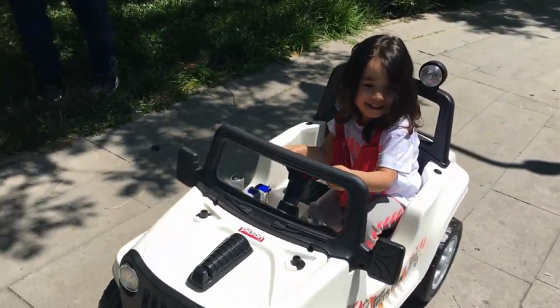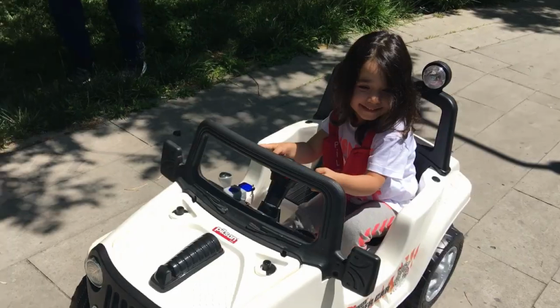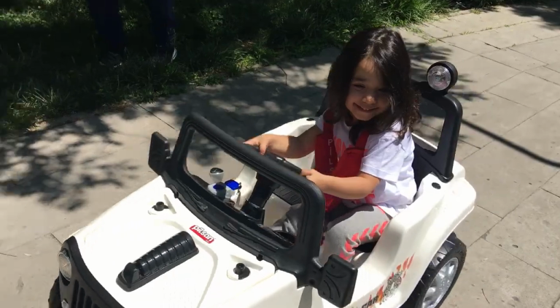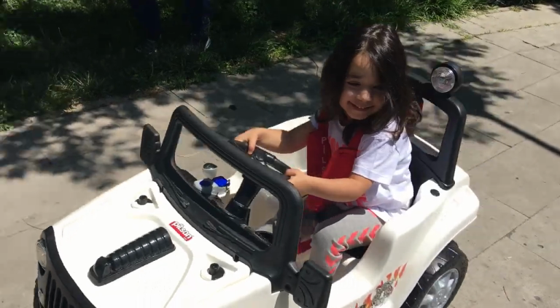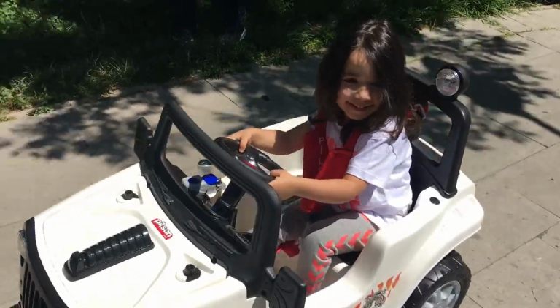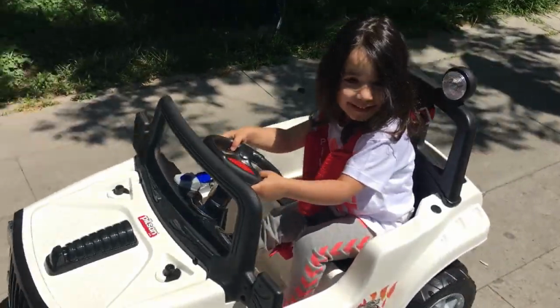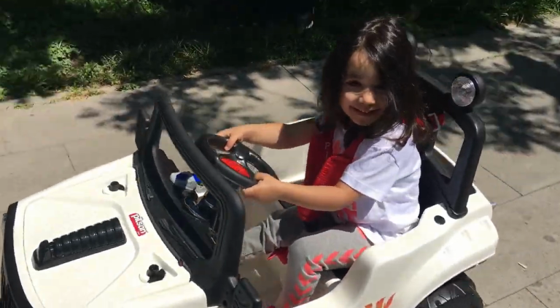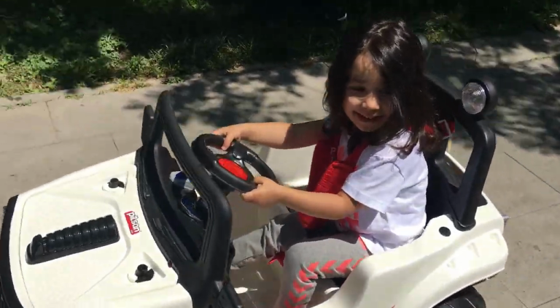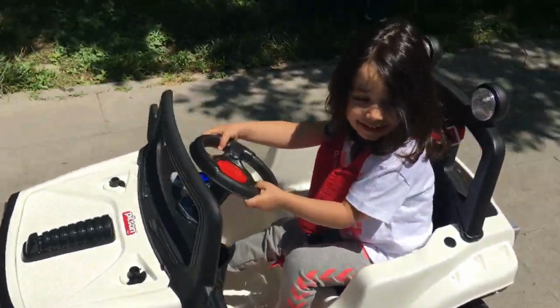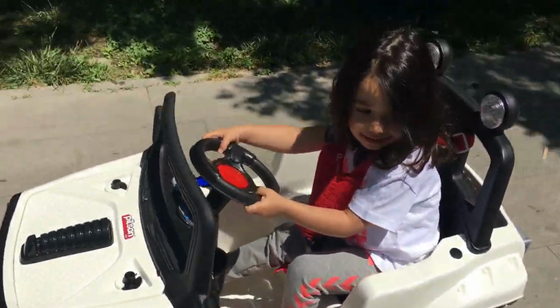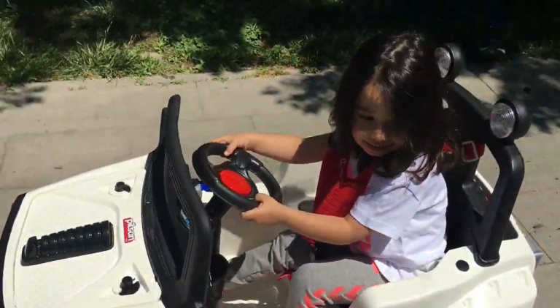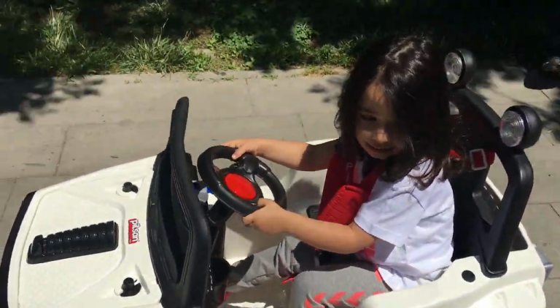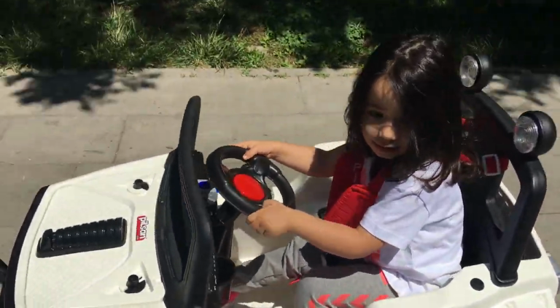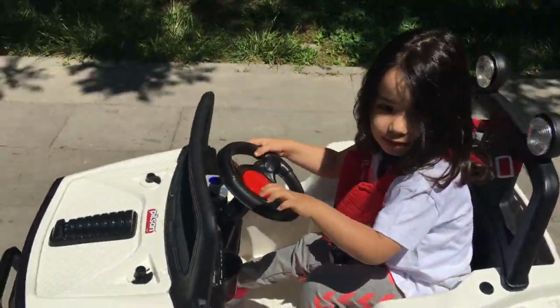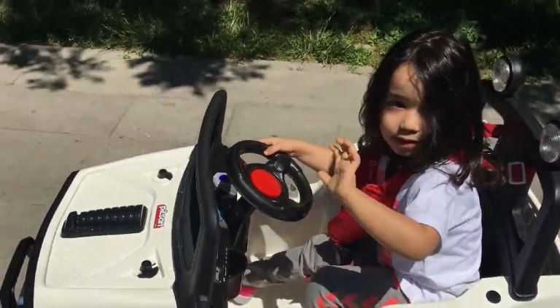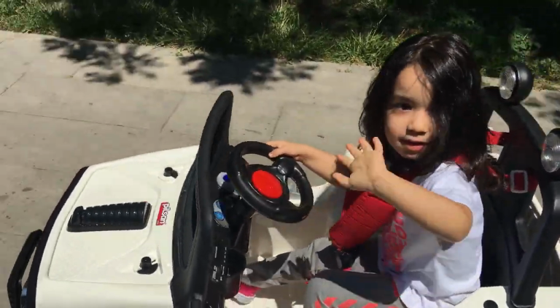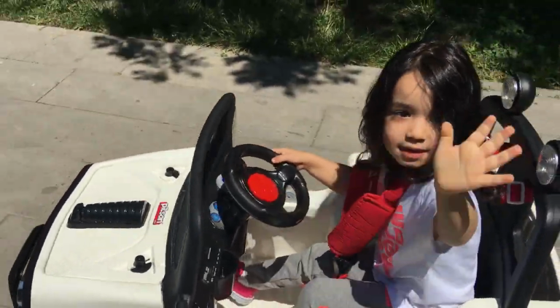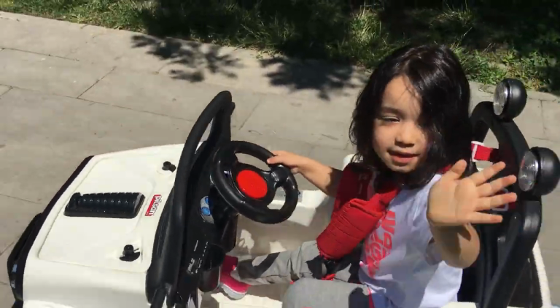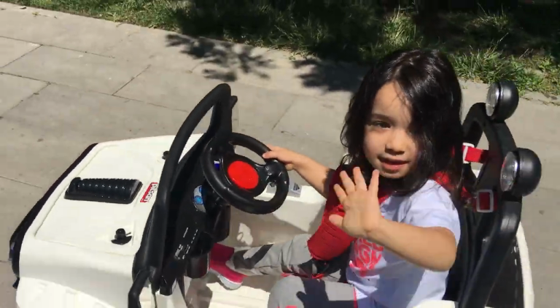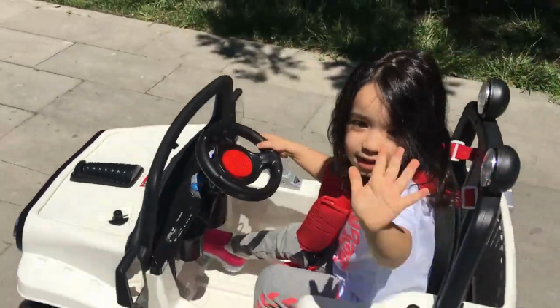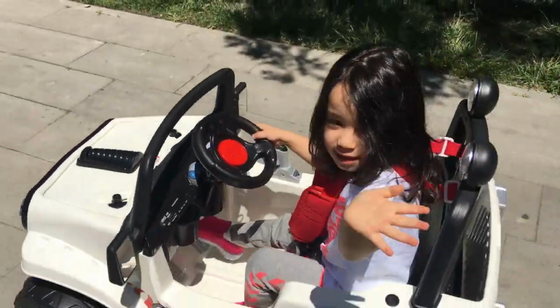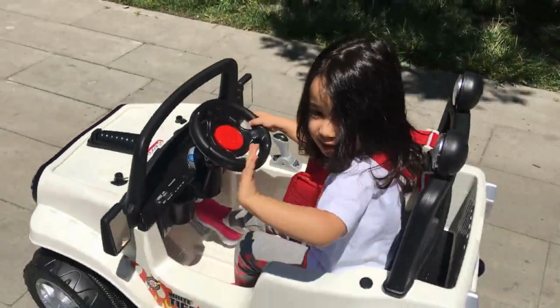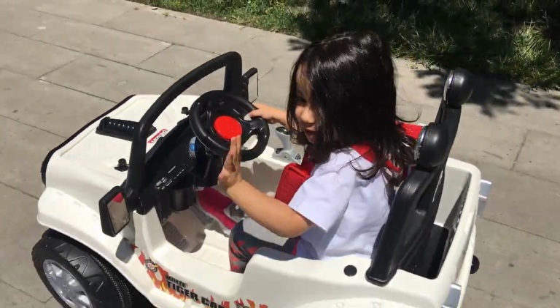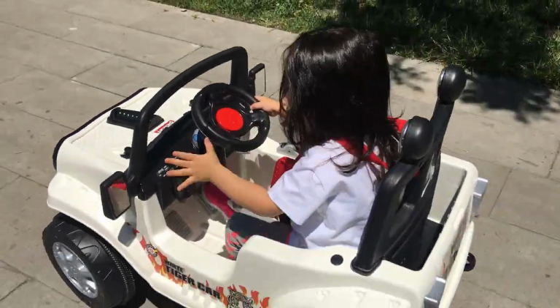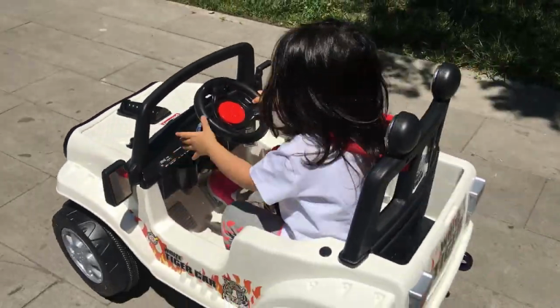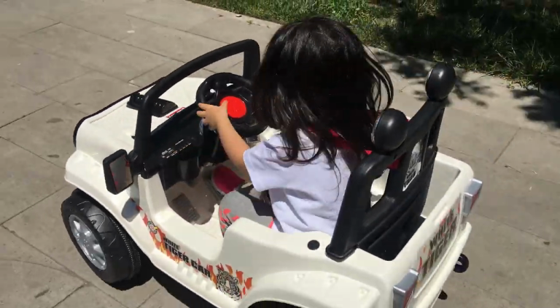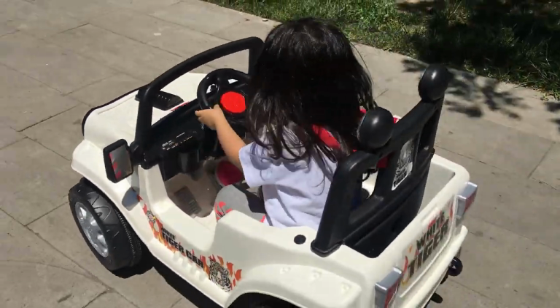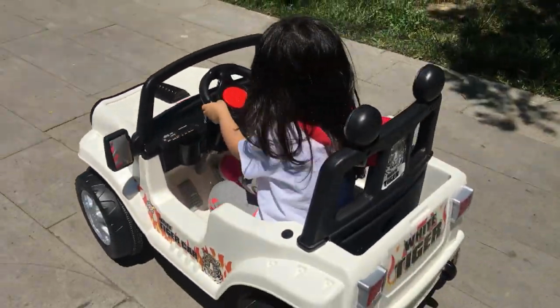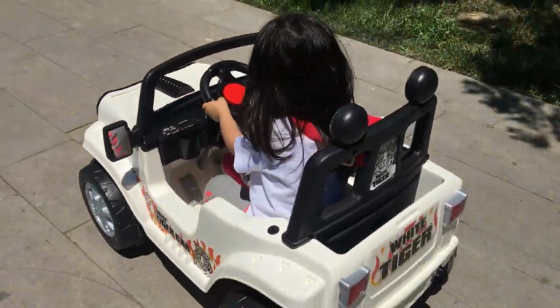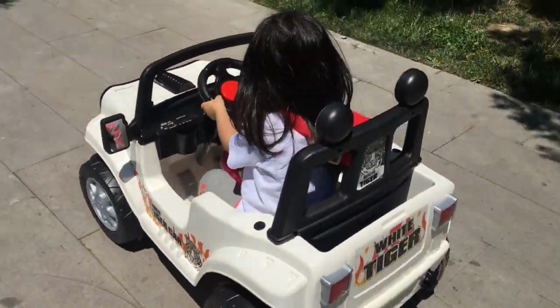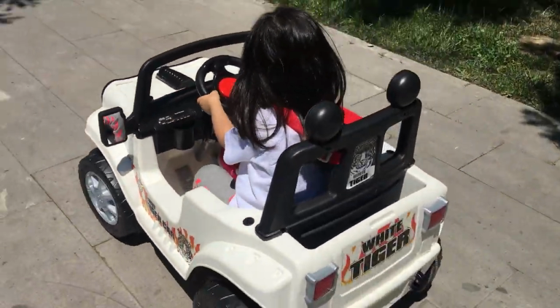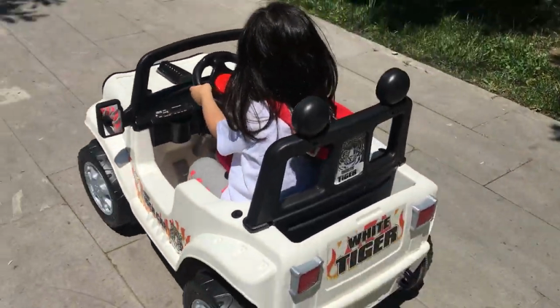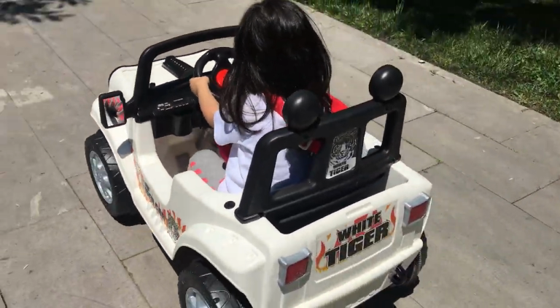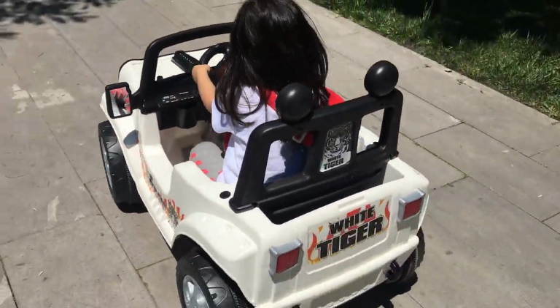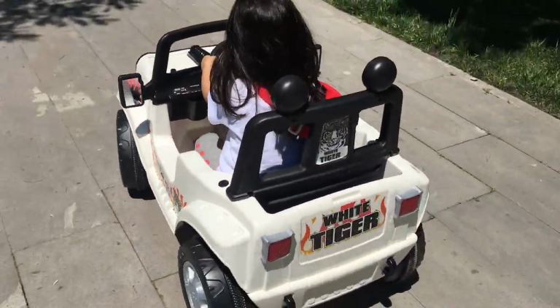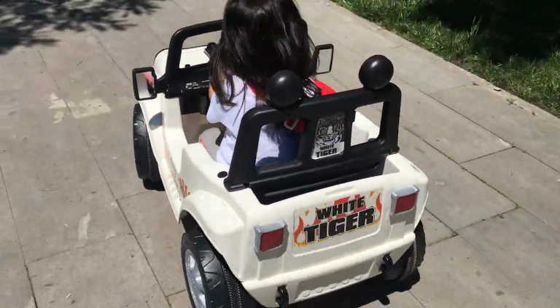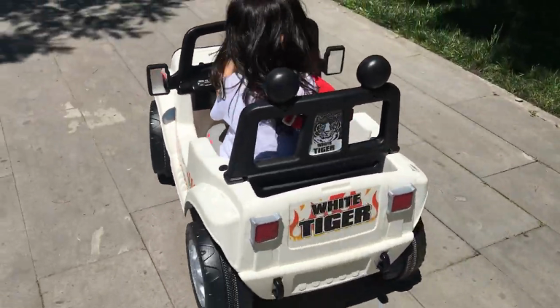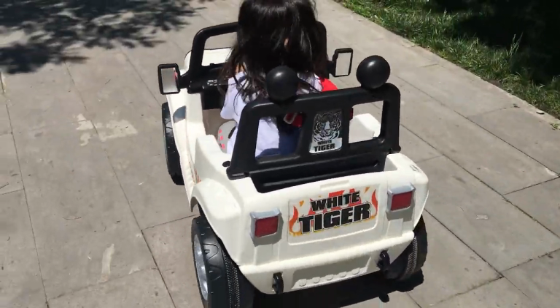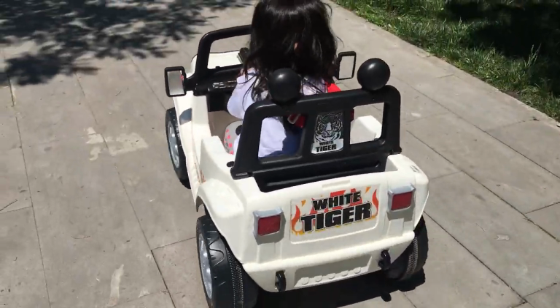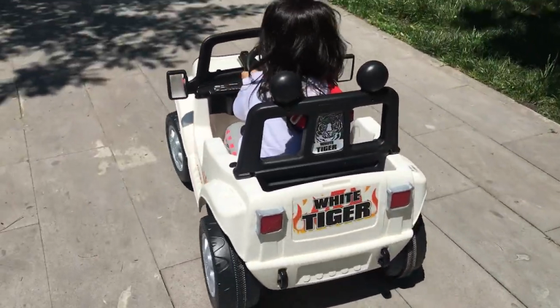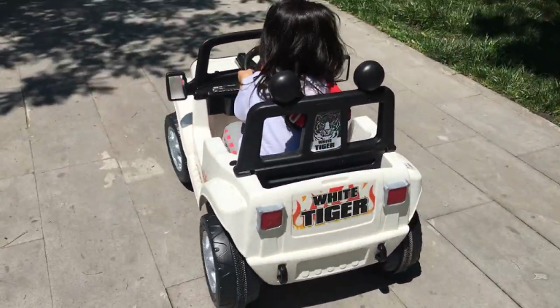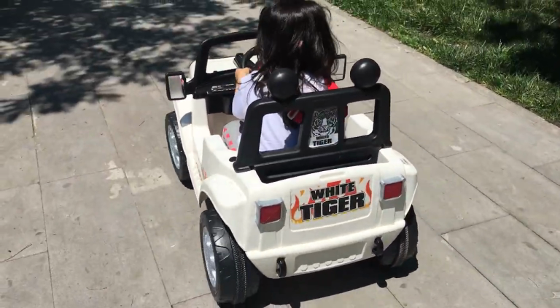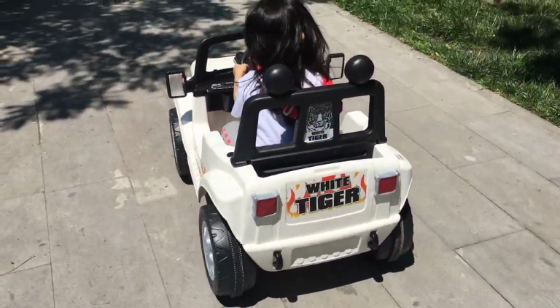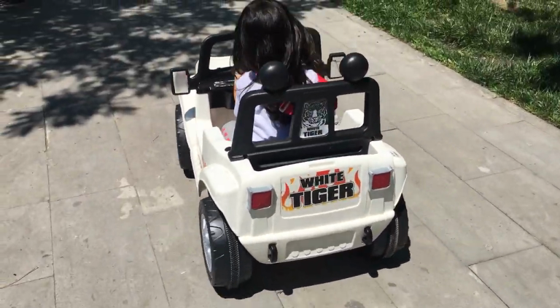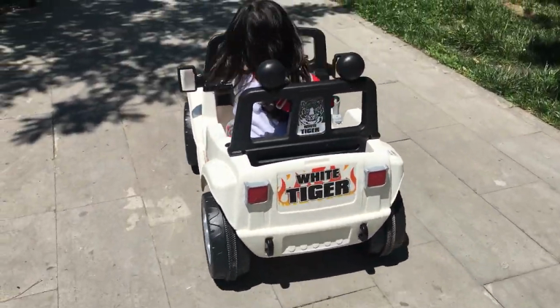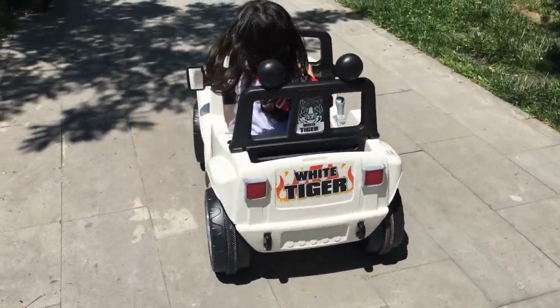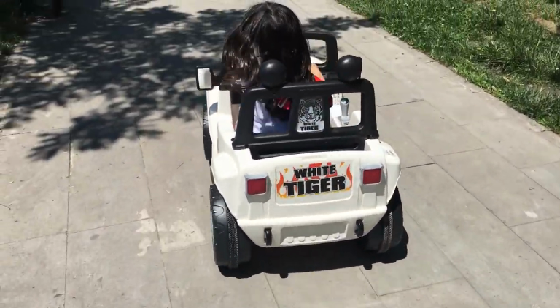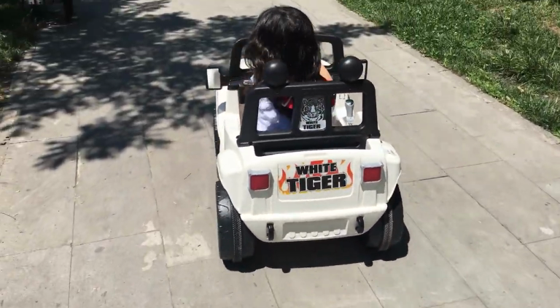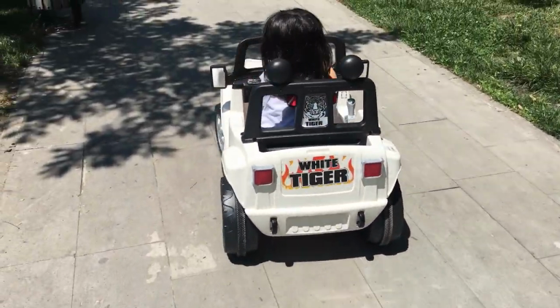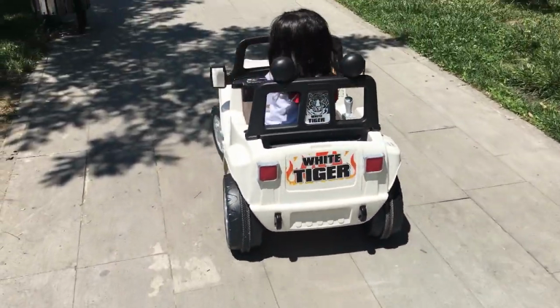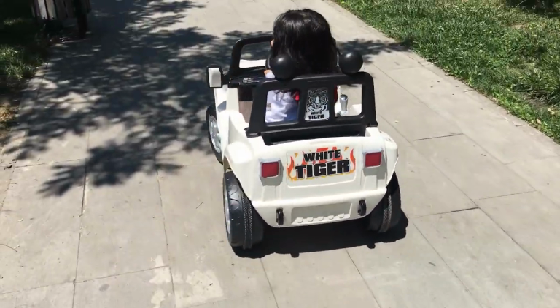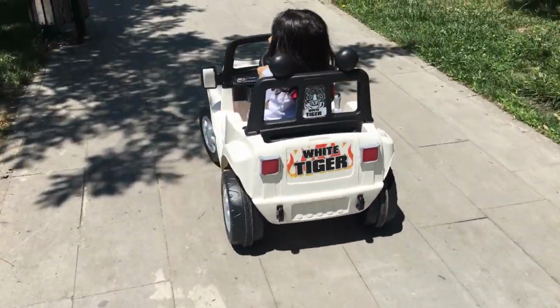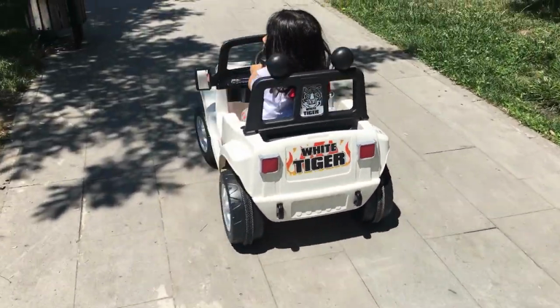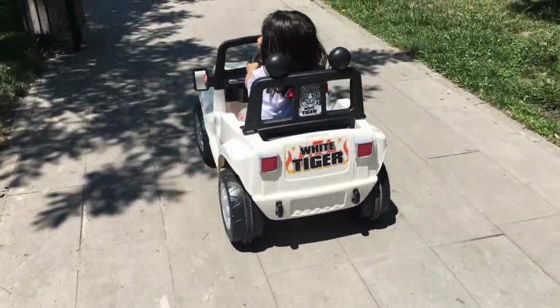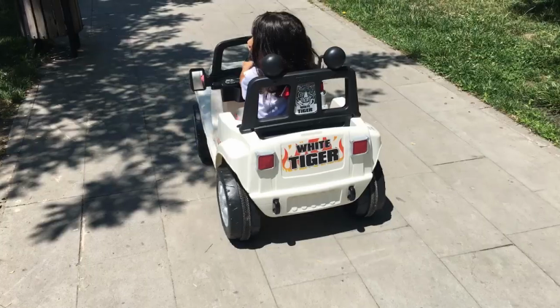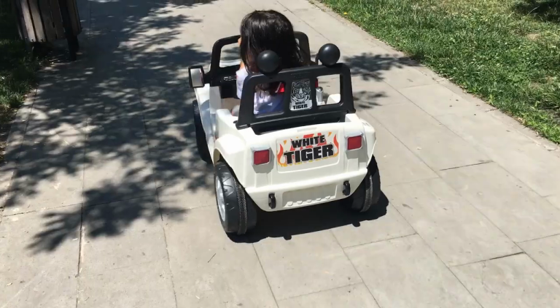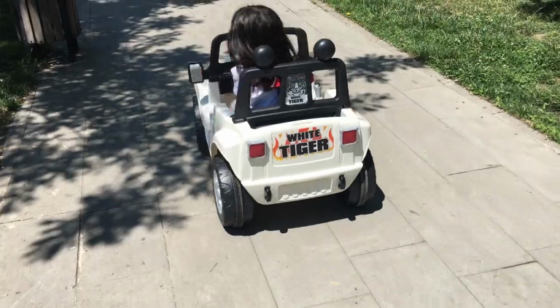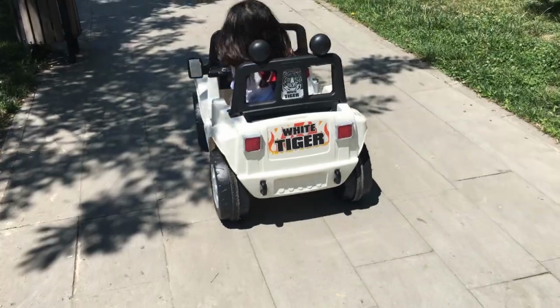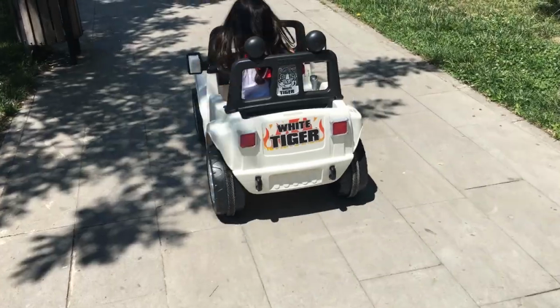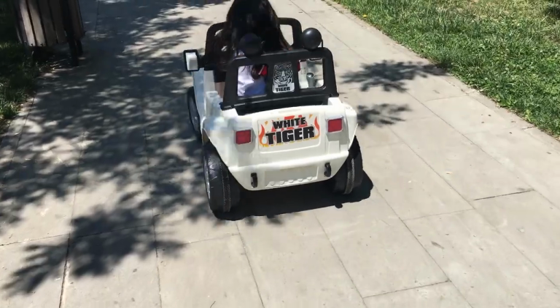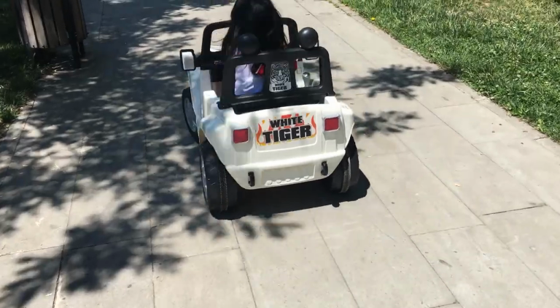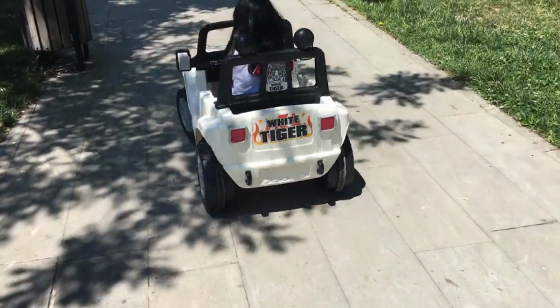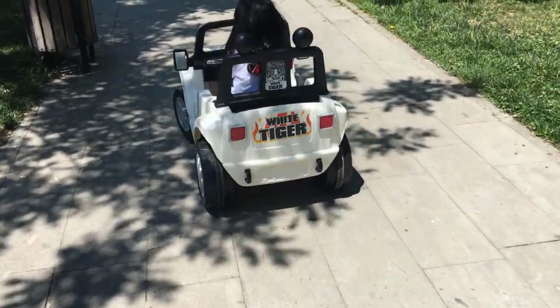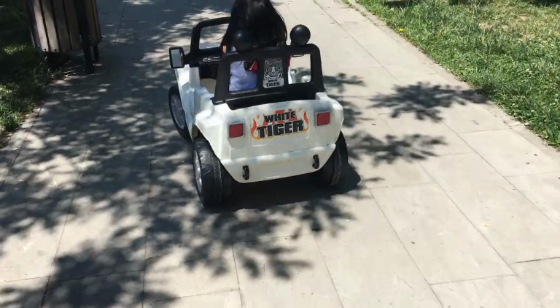Arkadaşlarına bay bay yap. Evet arkadaşlar, görüyorsunuz — Zehra kendisi sürüyor!